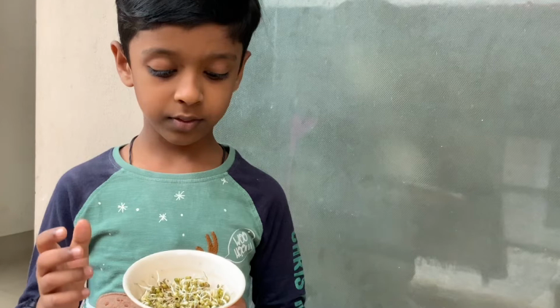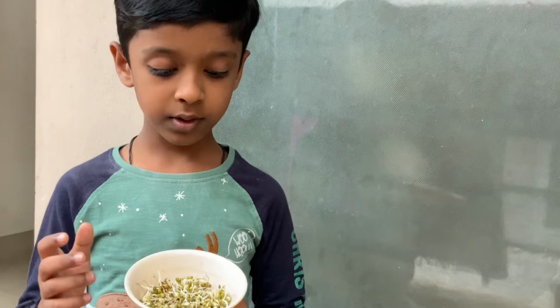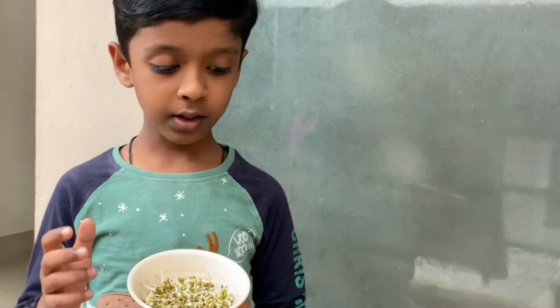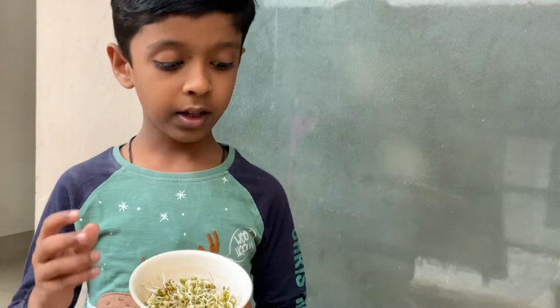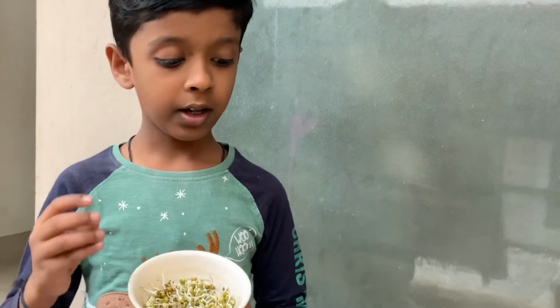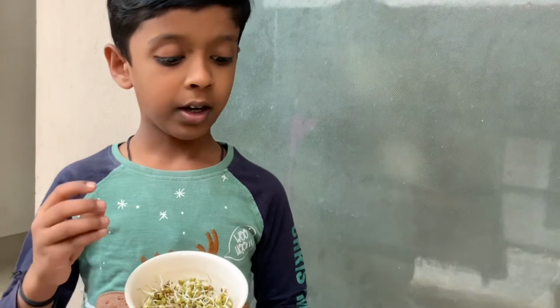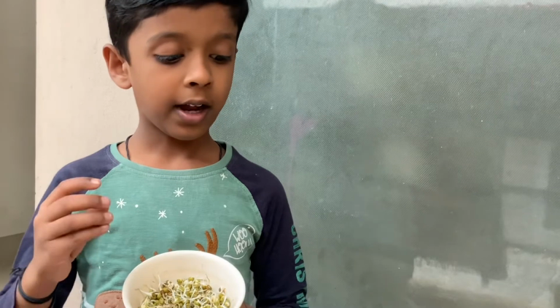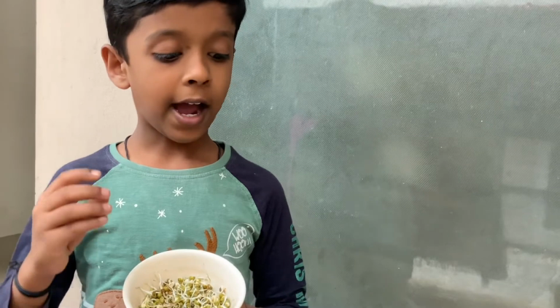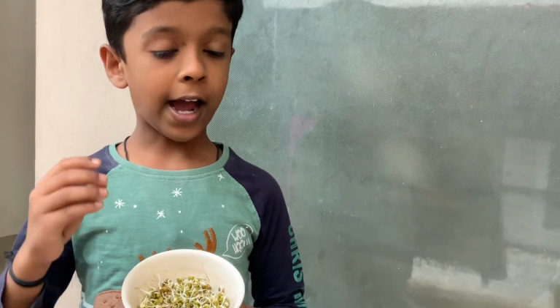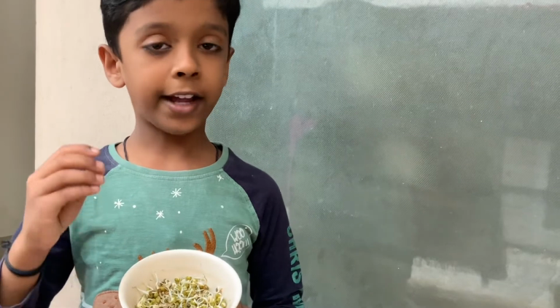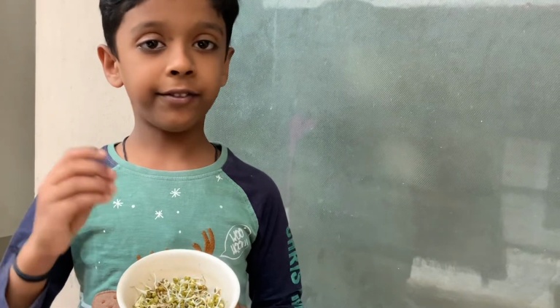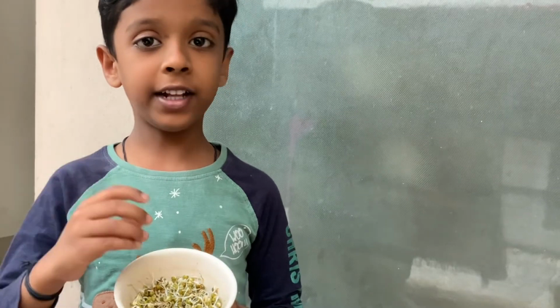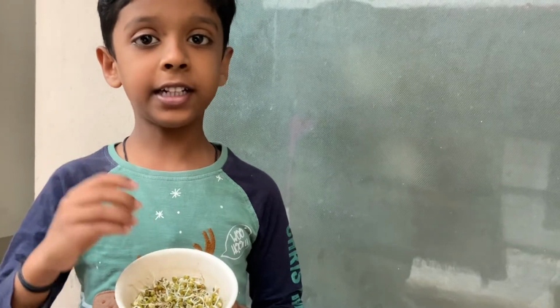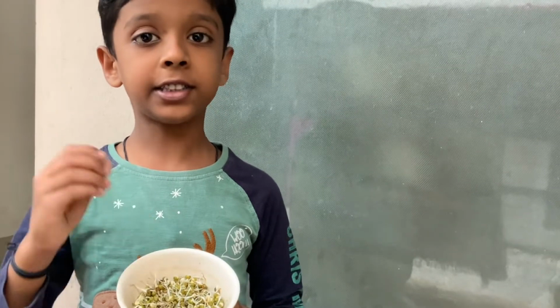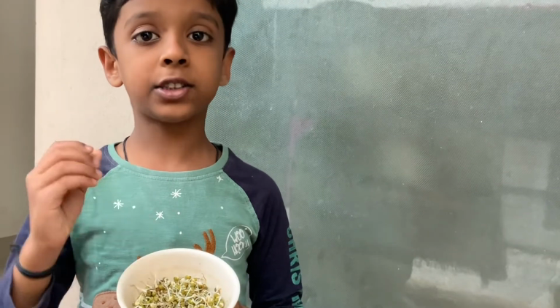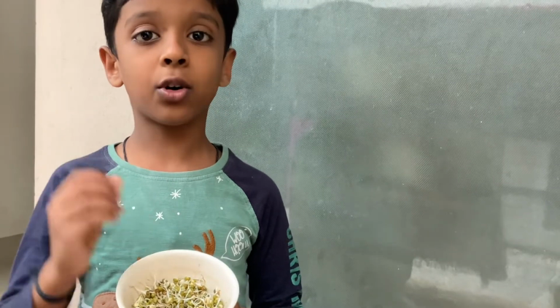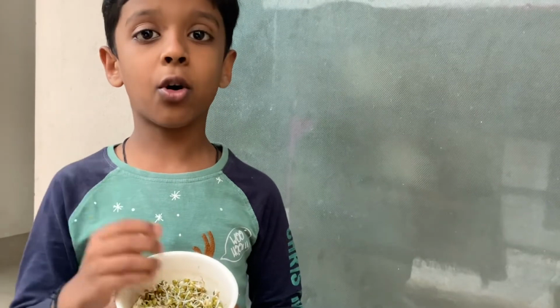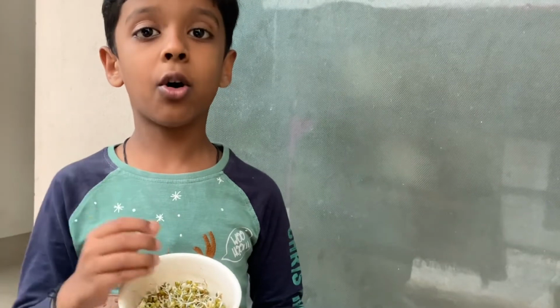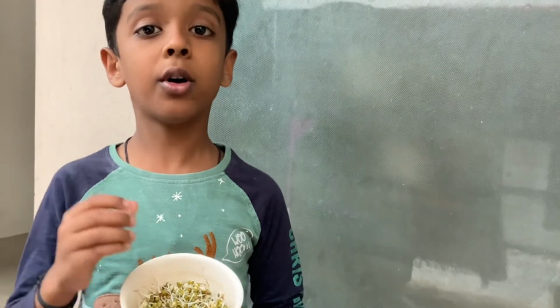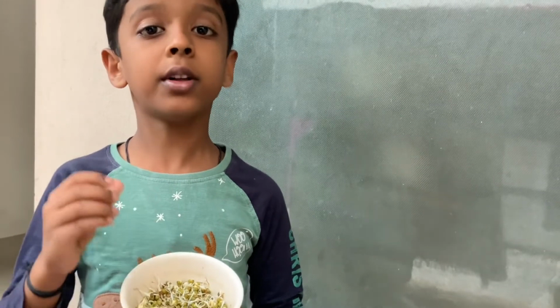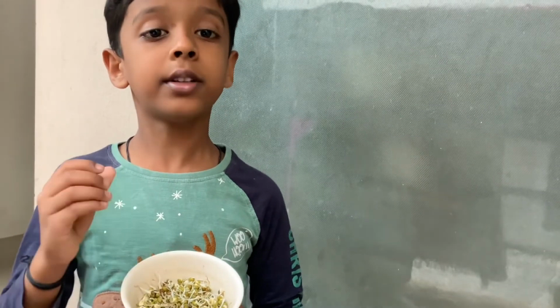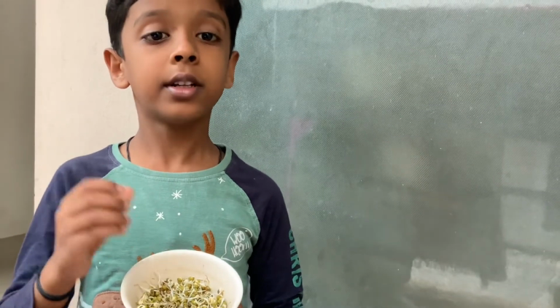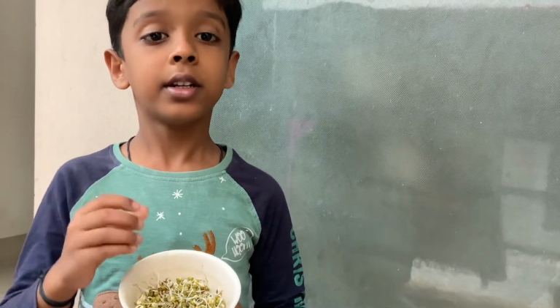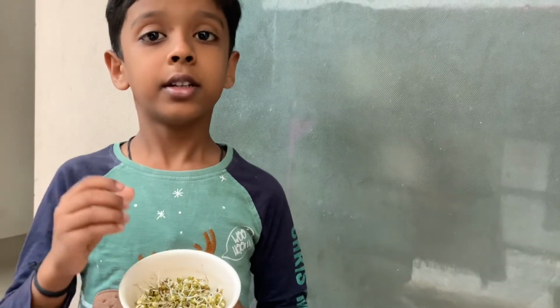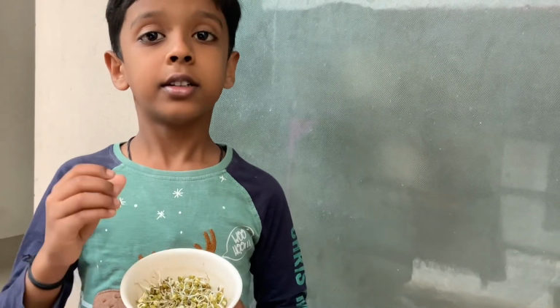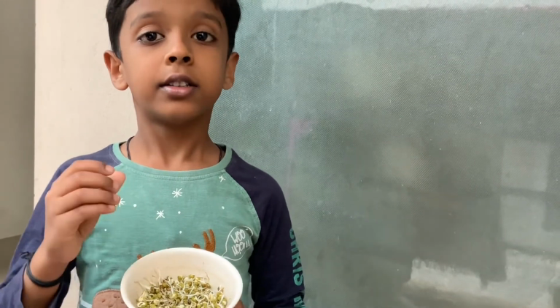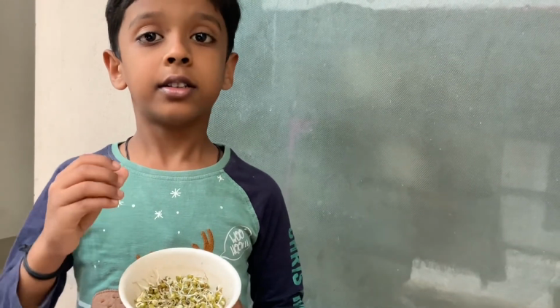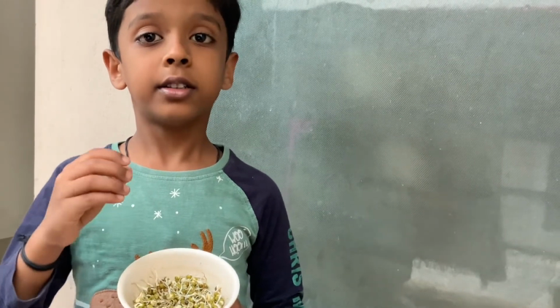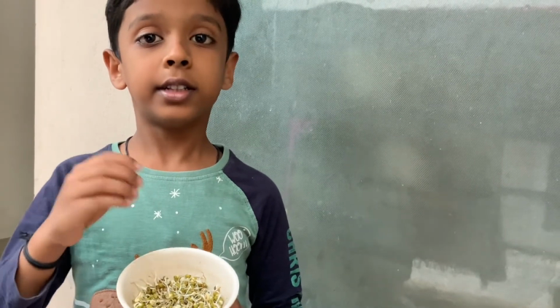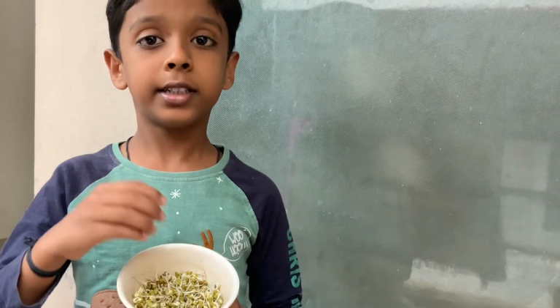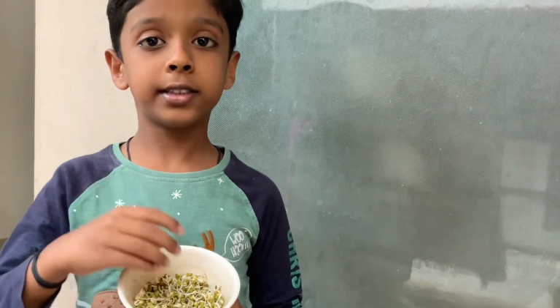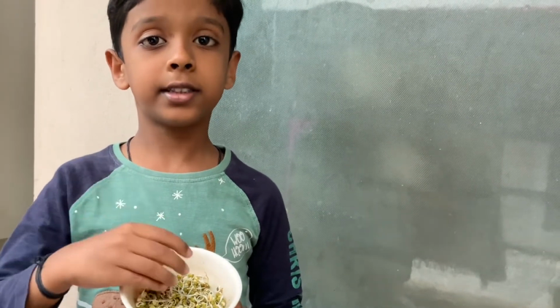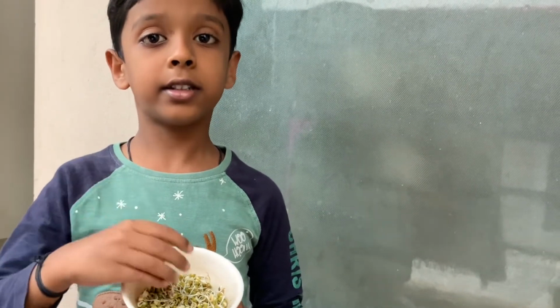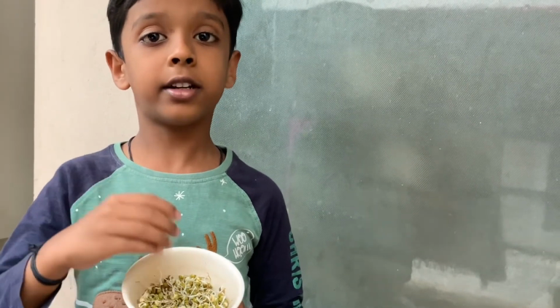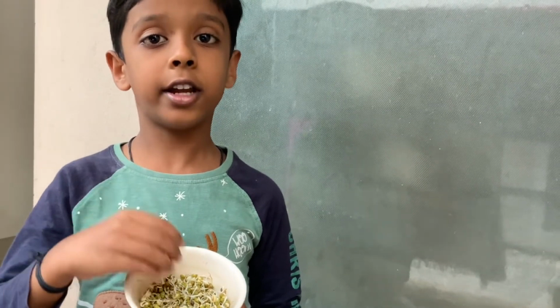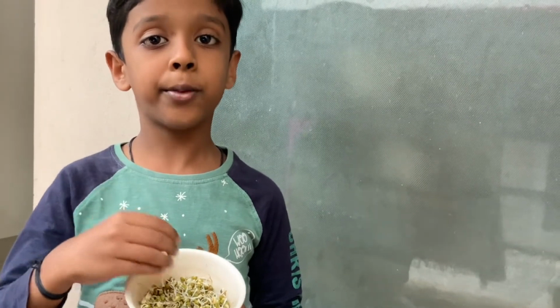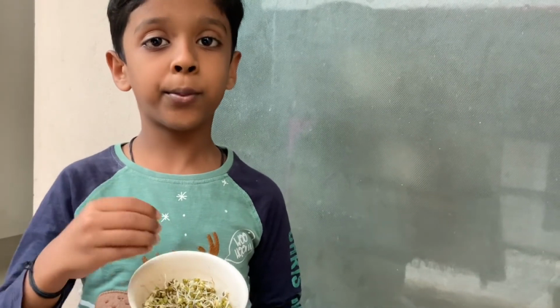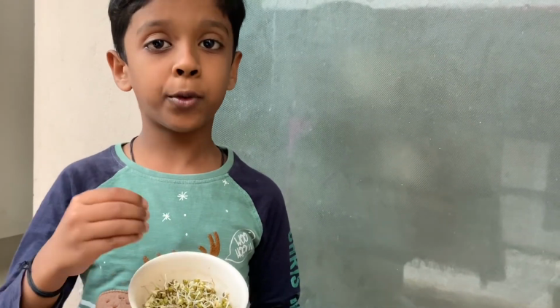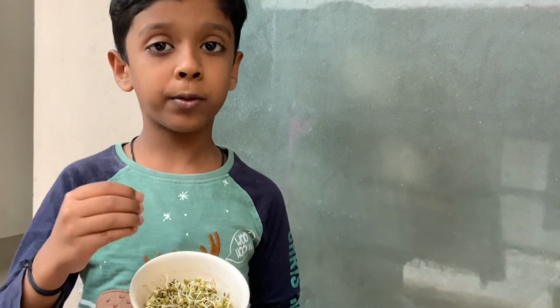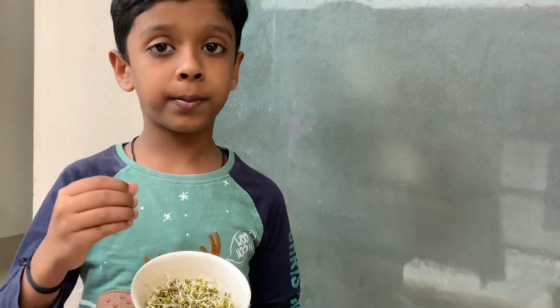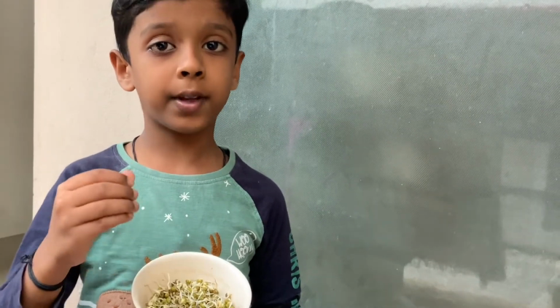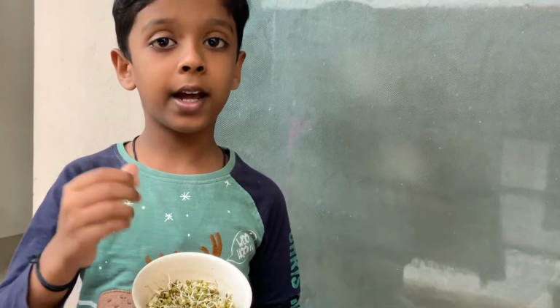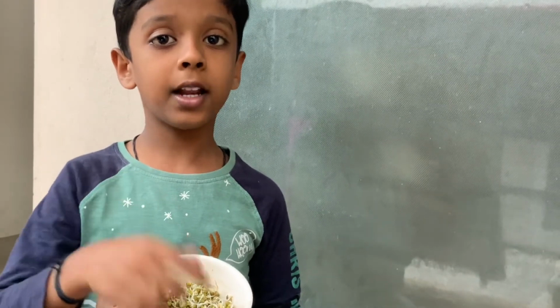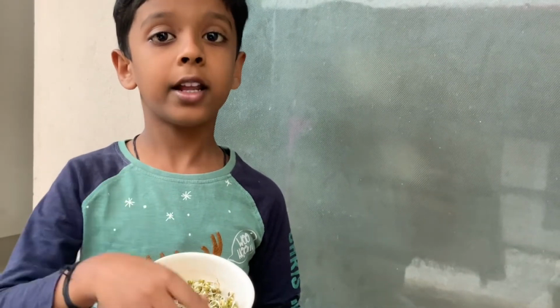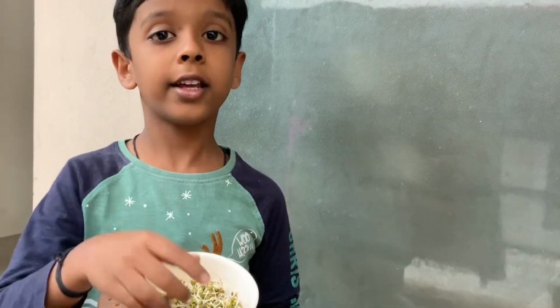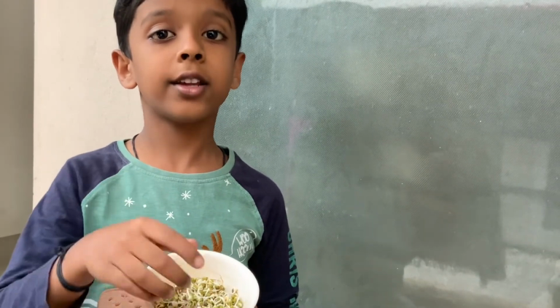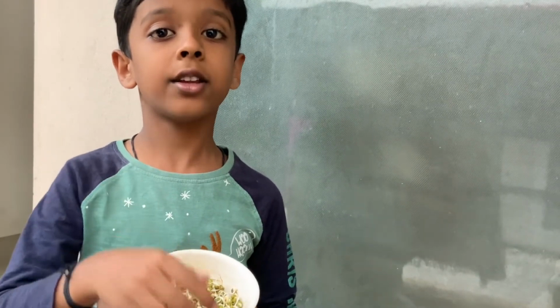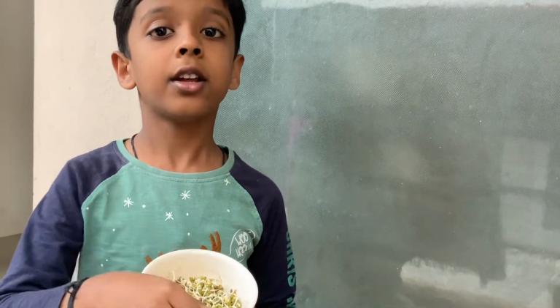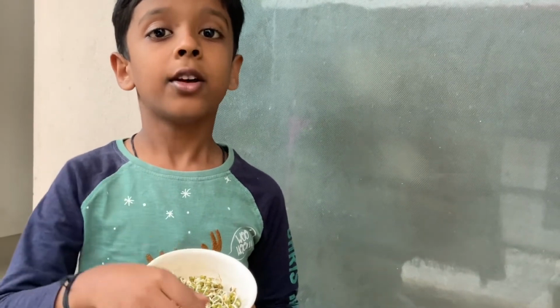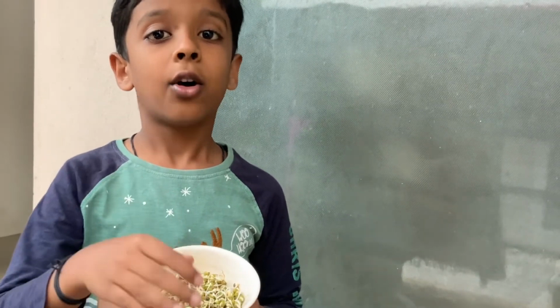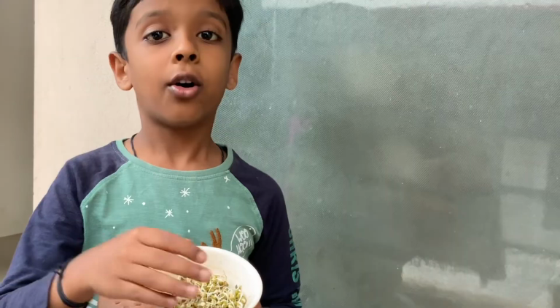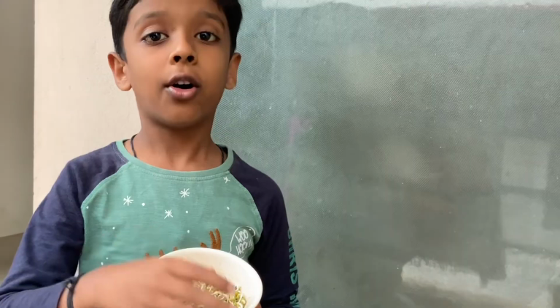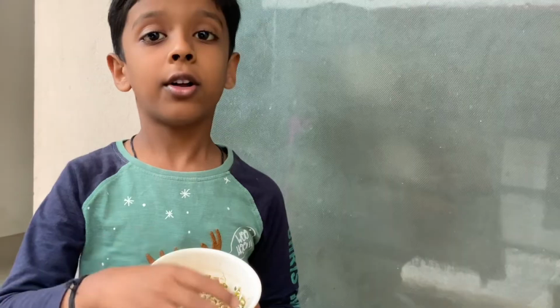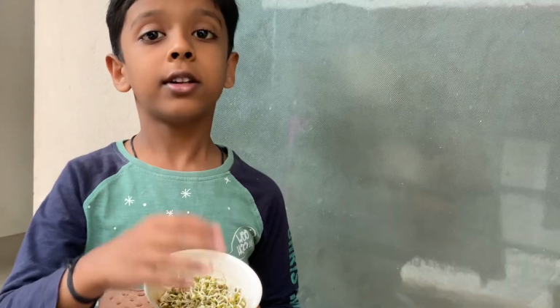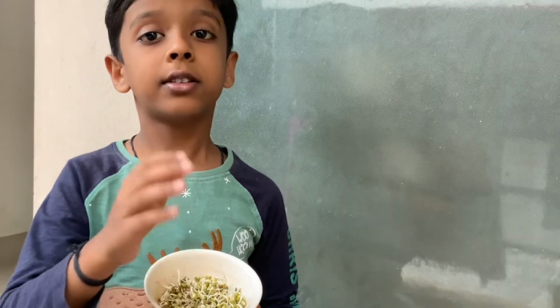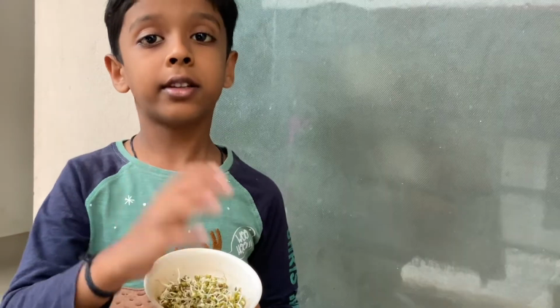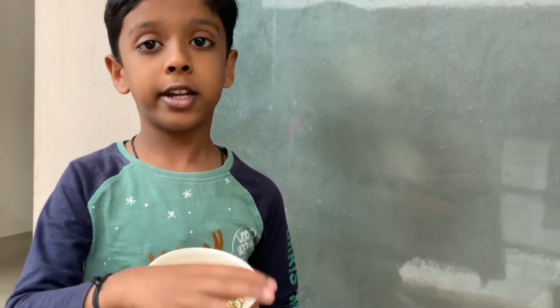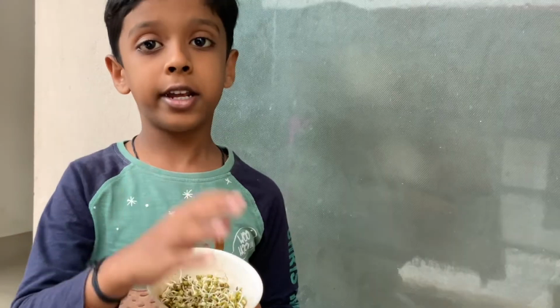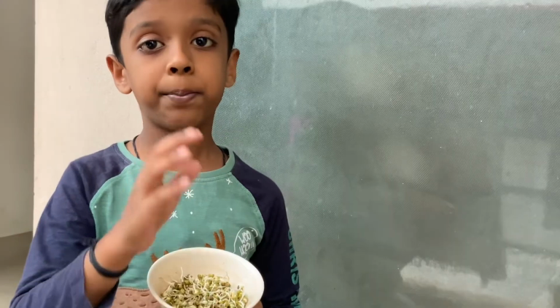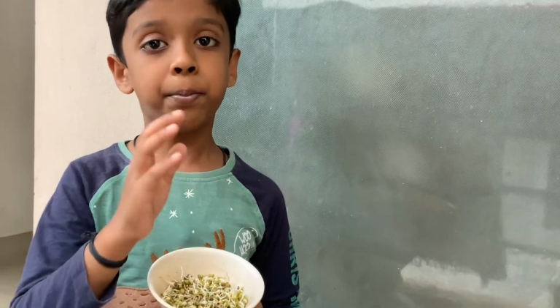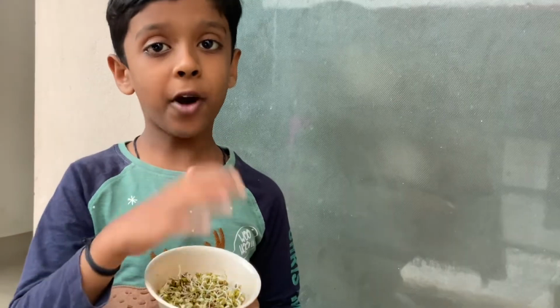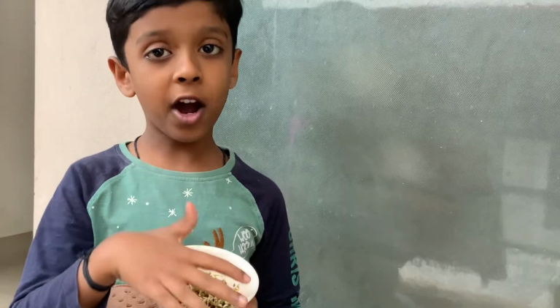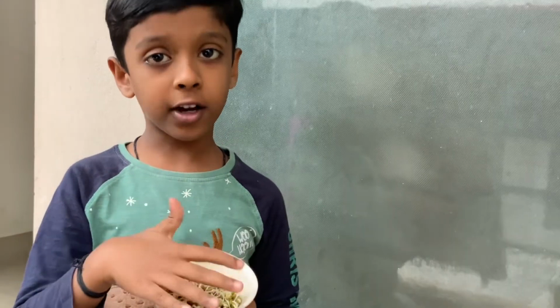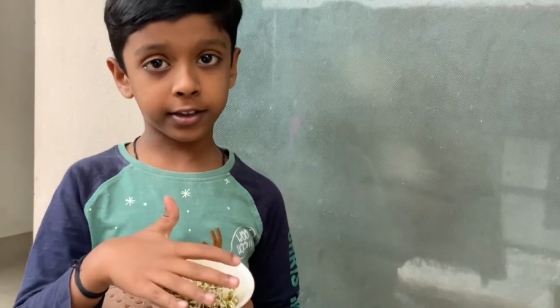I will sow this green moondal in all 3 pots. Then I will sprinkle some water.